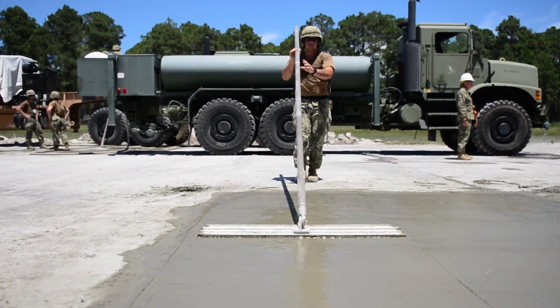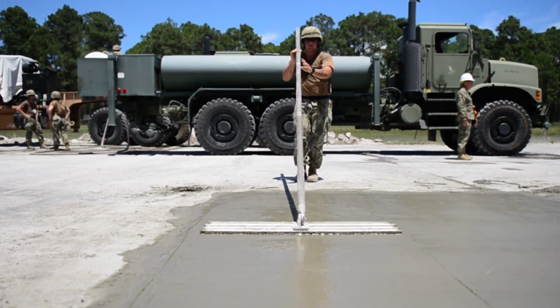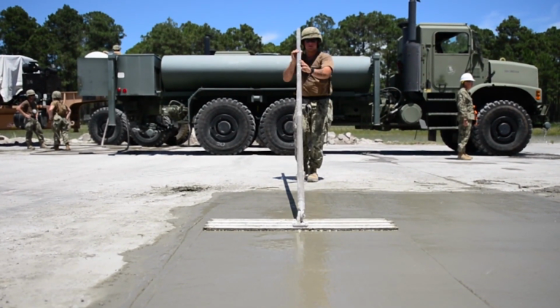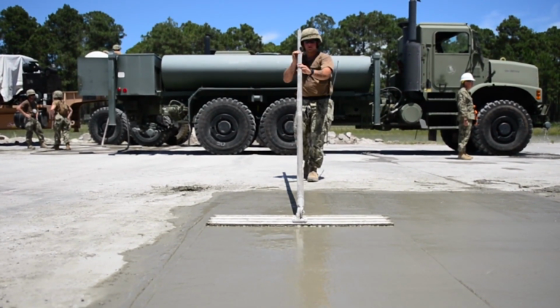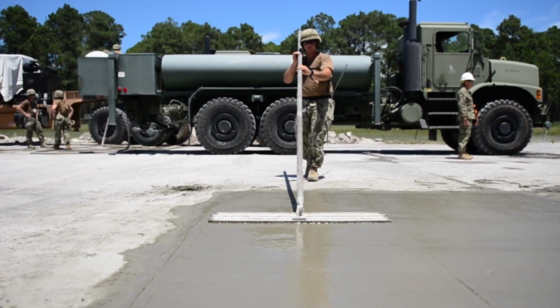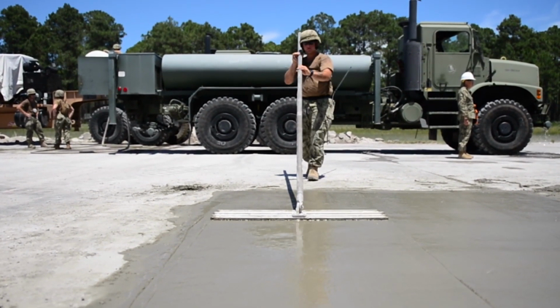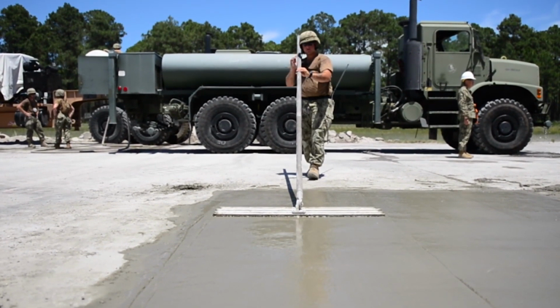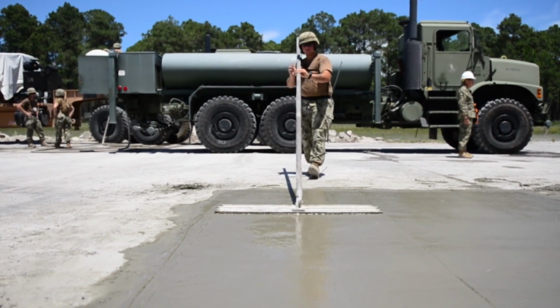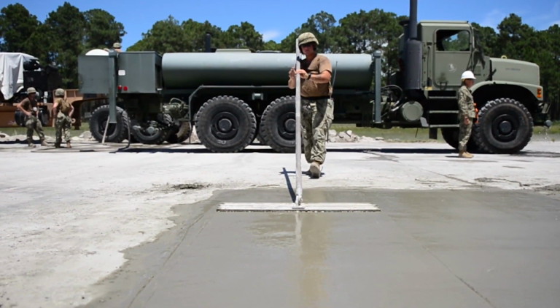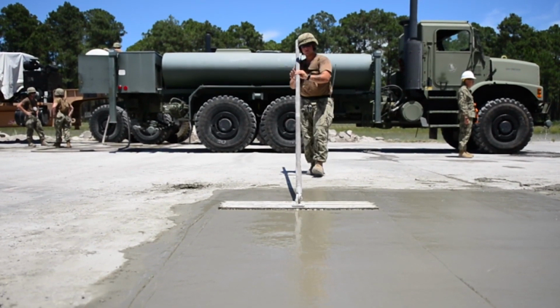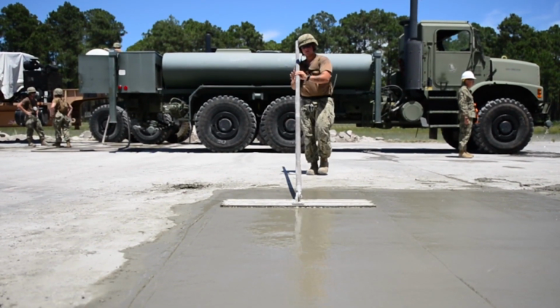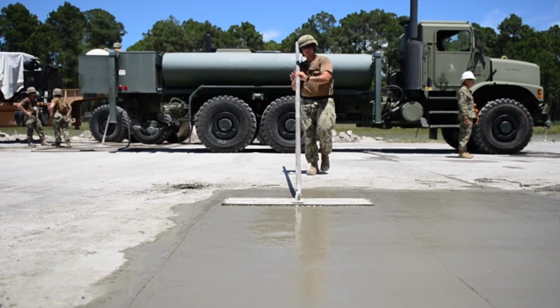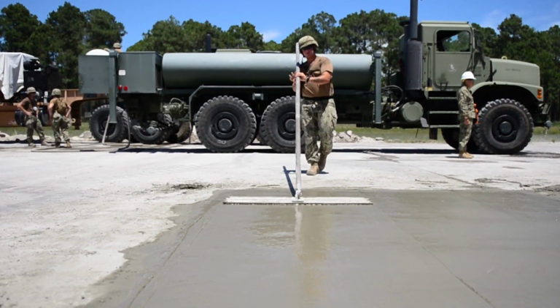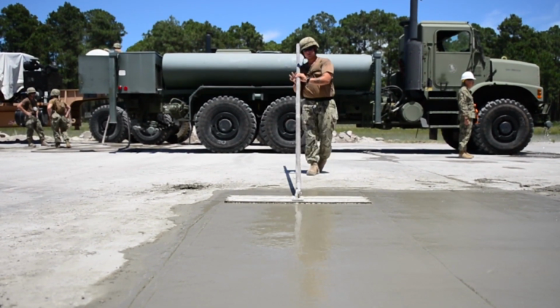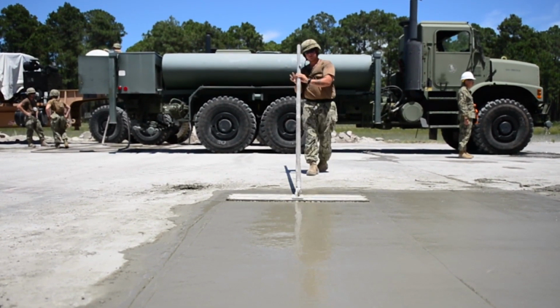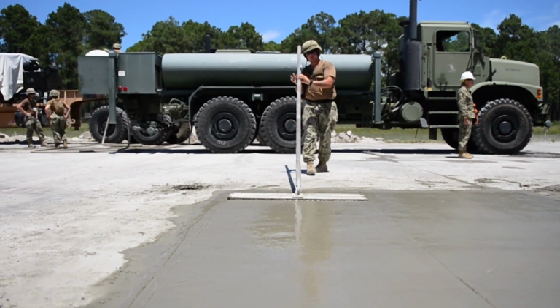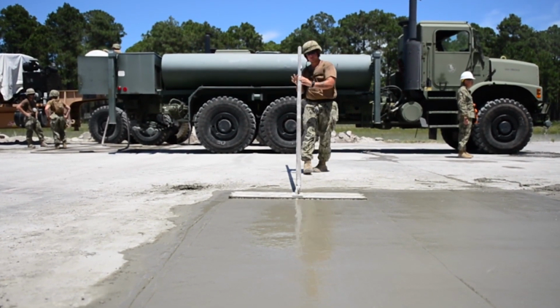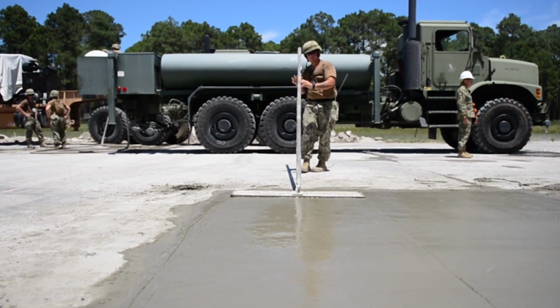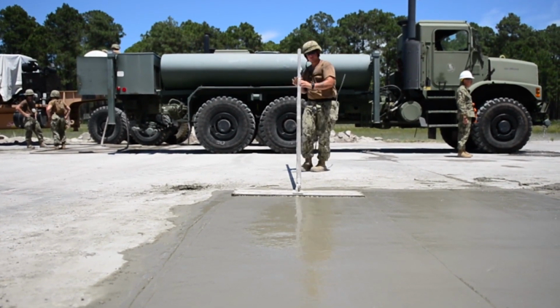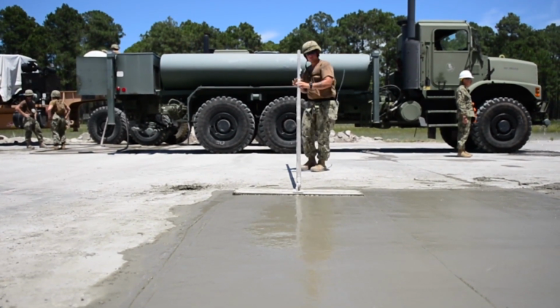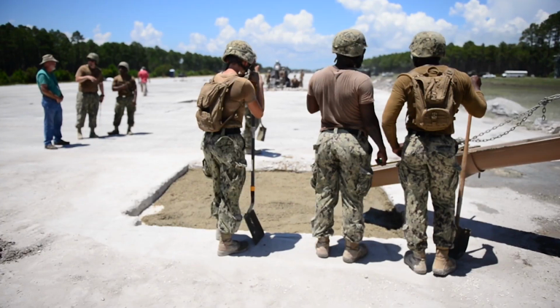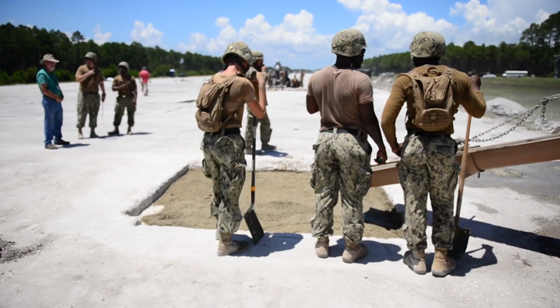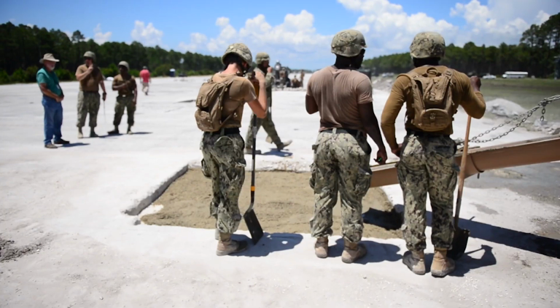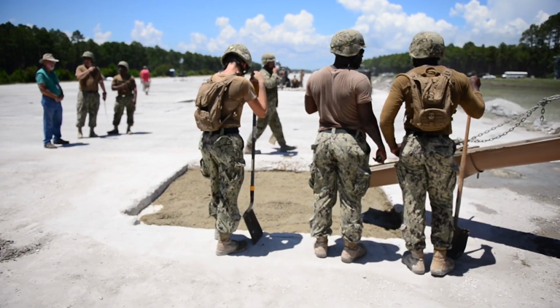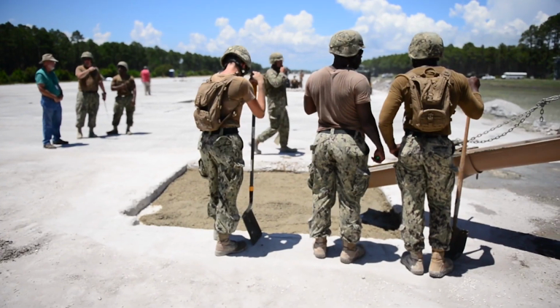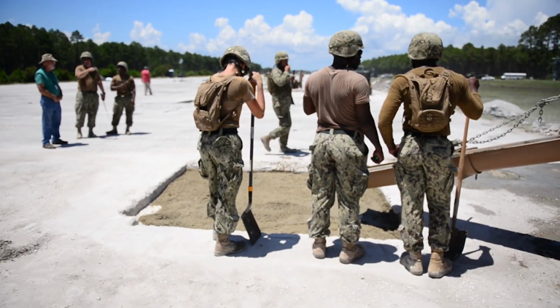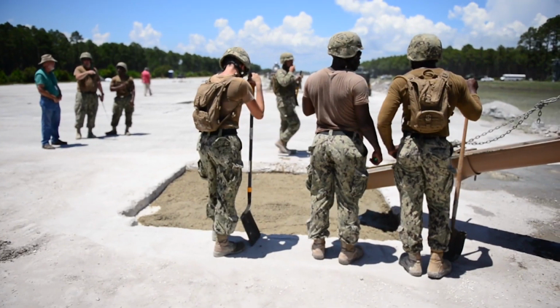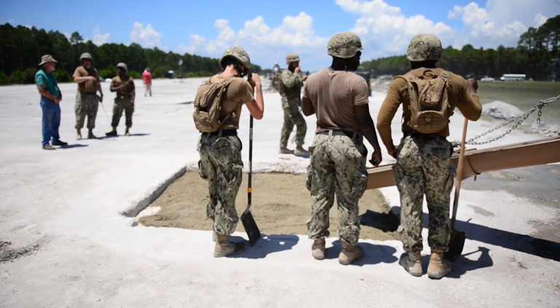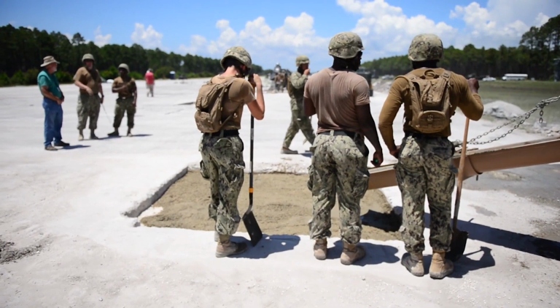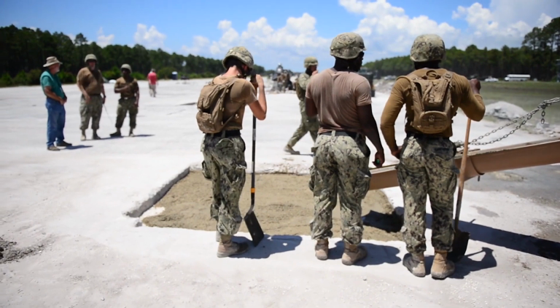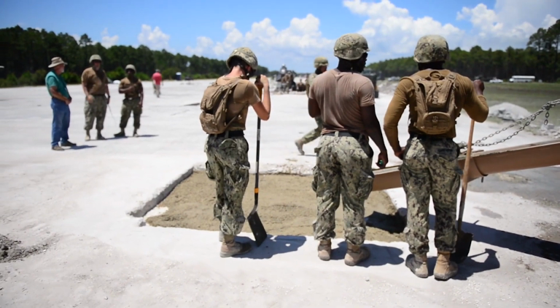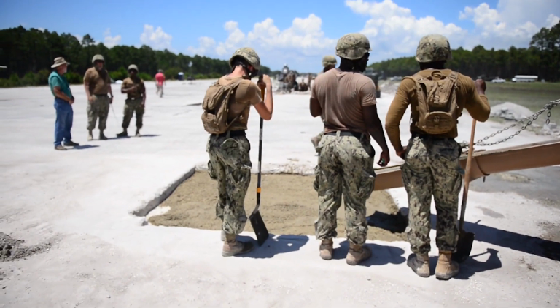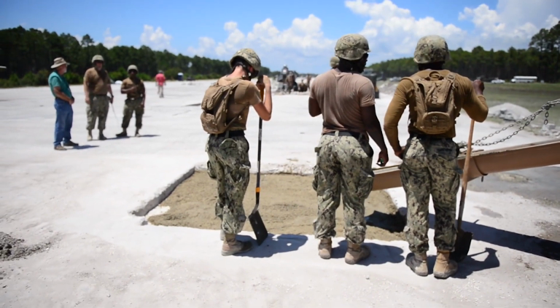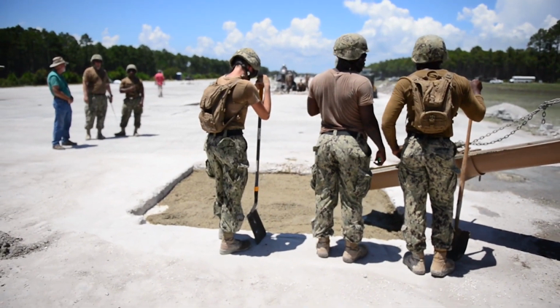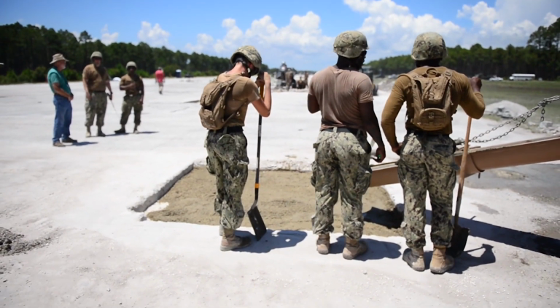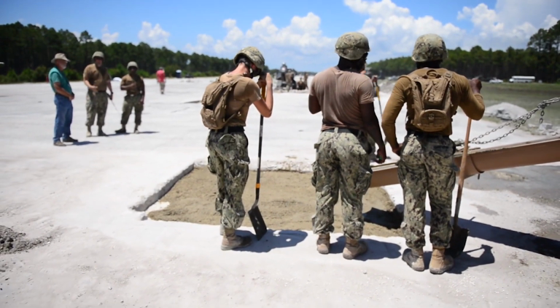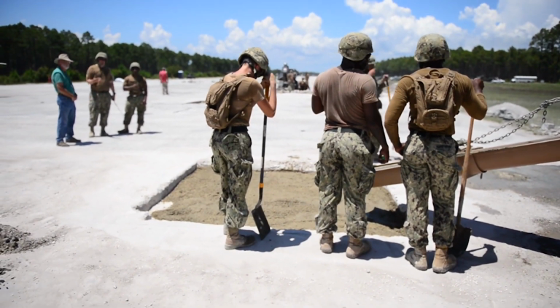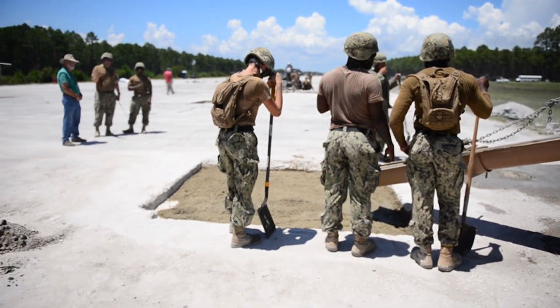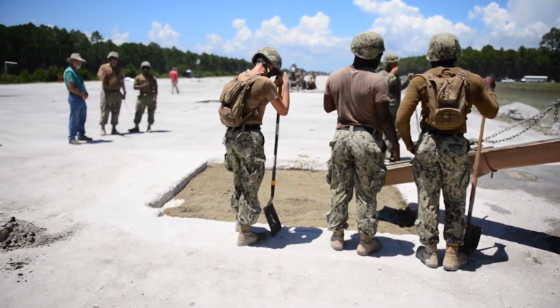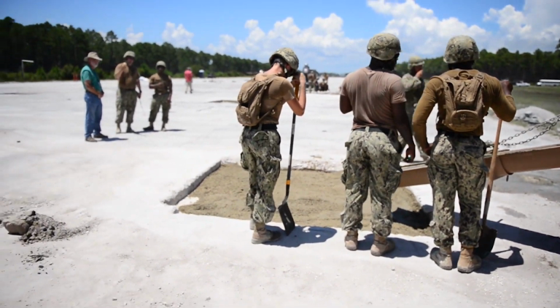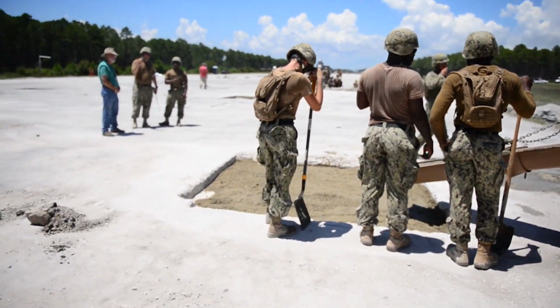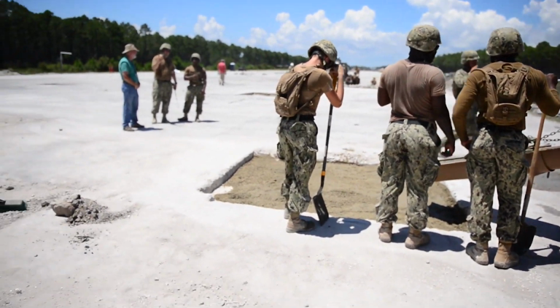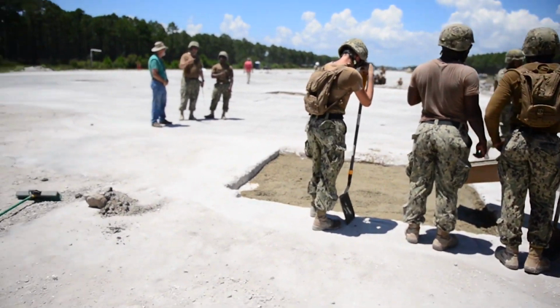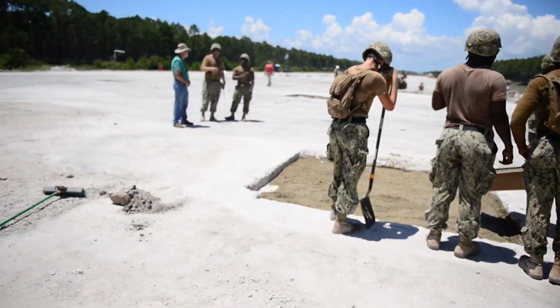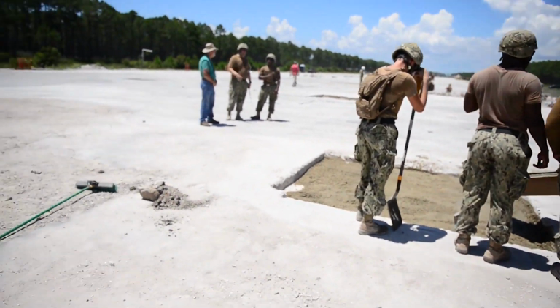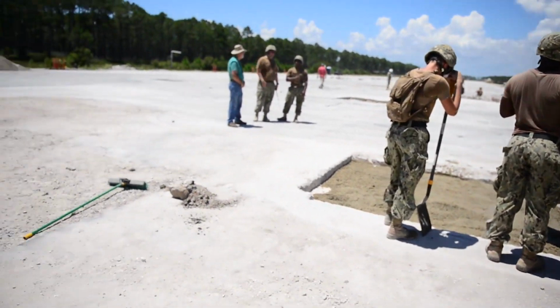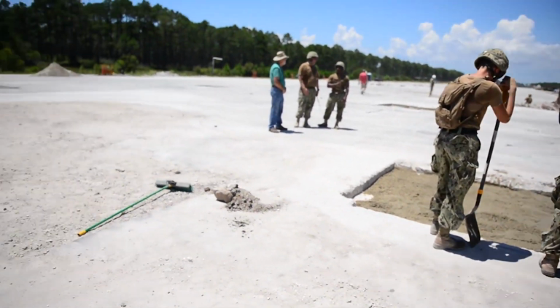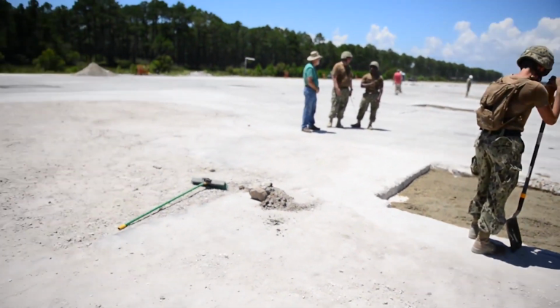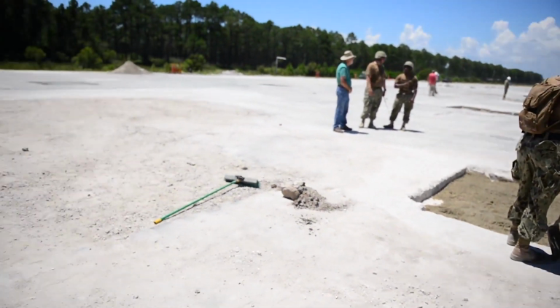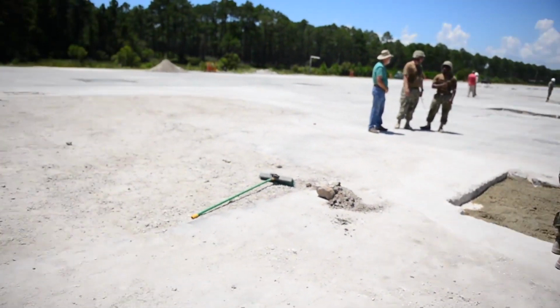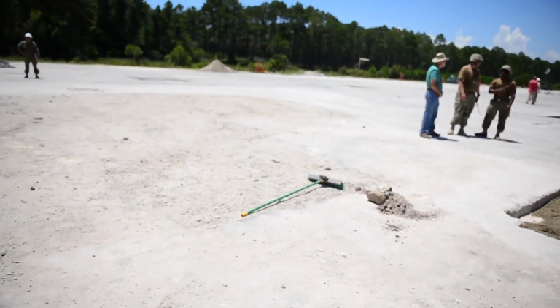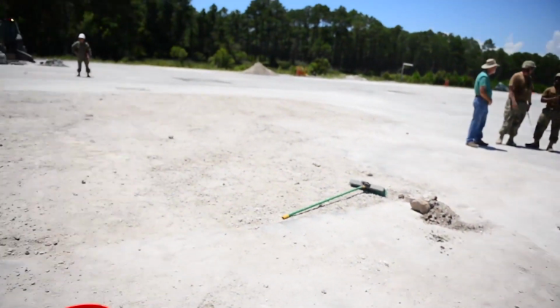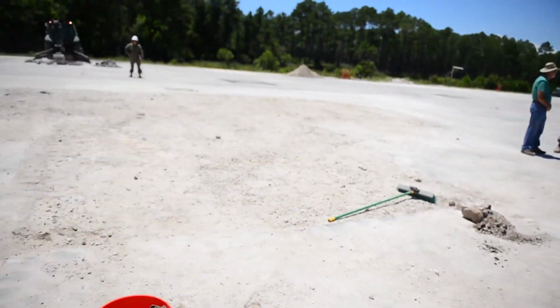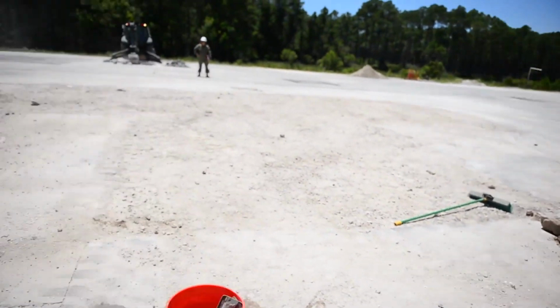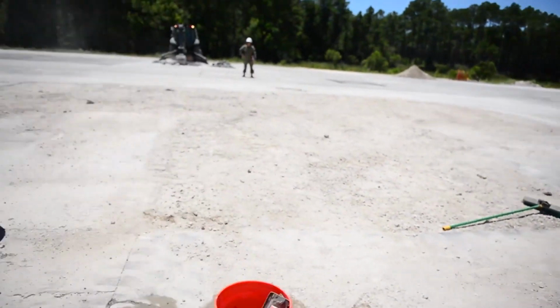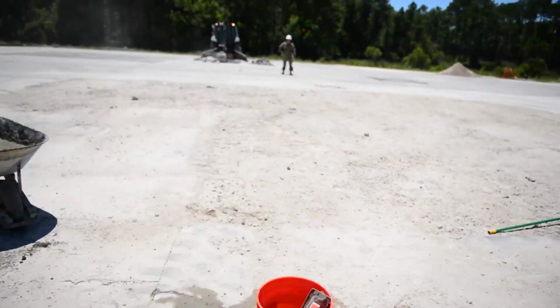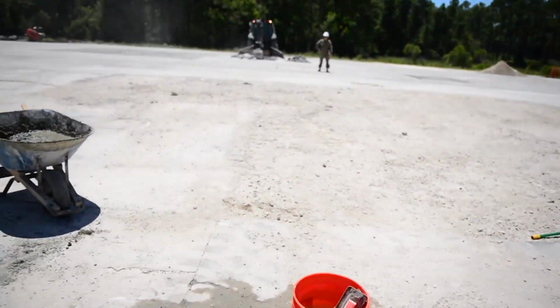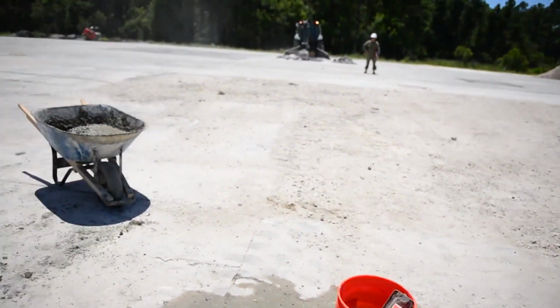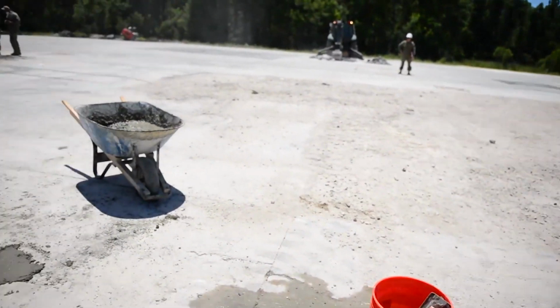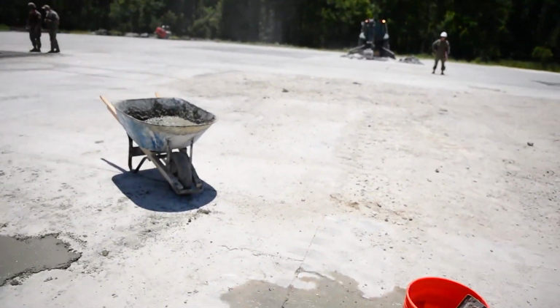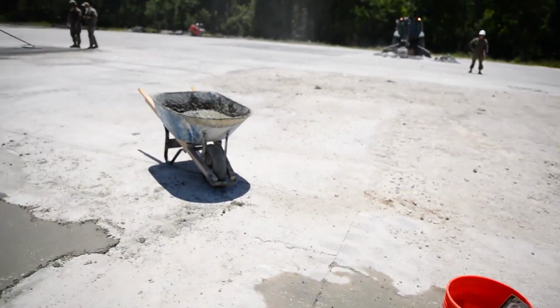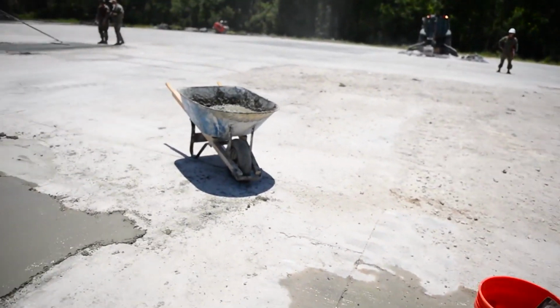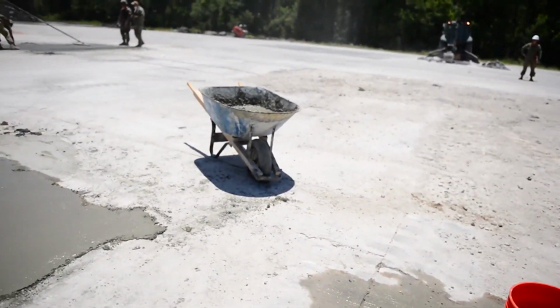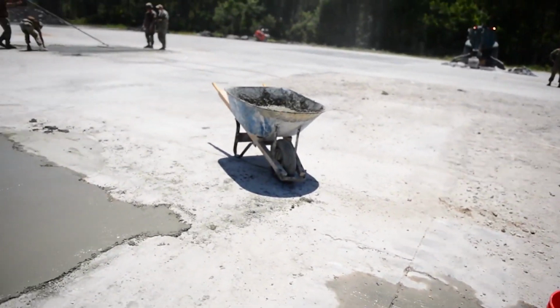From there they start pouring concrete into it, making it flat, and hopefully within a couple hours we'll be landing planes on here again.